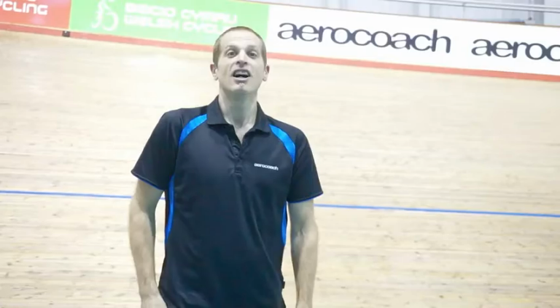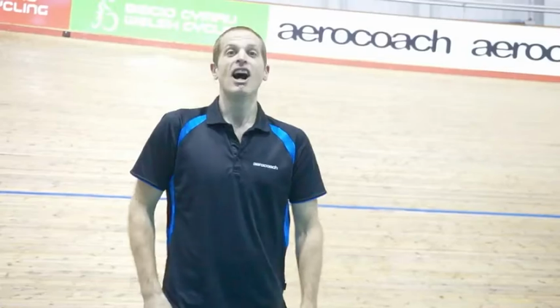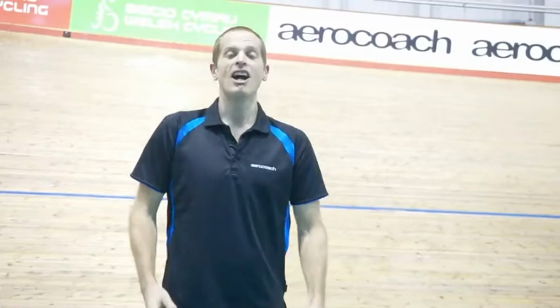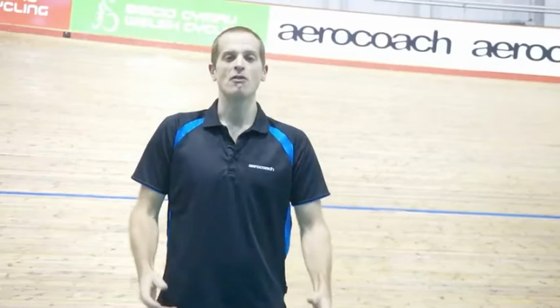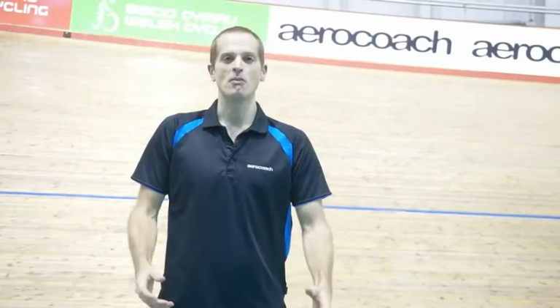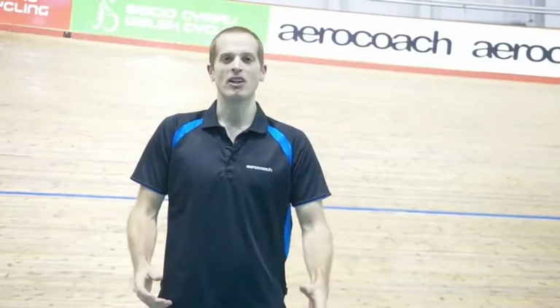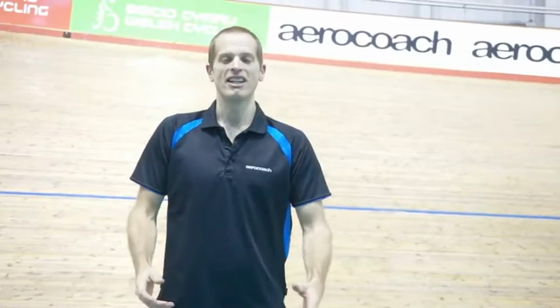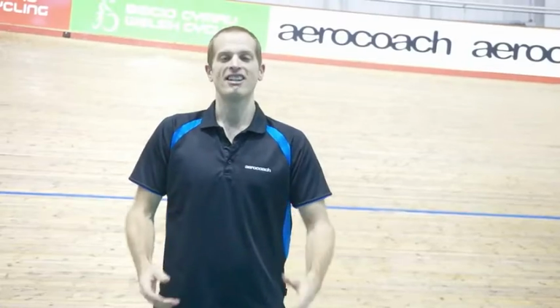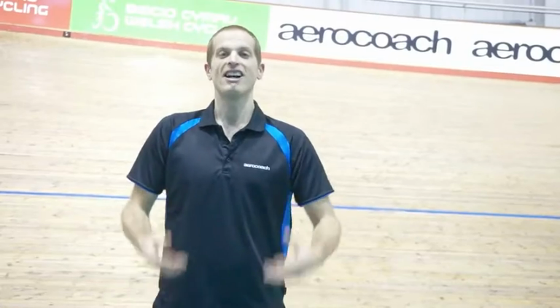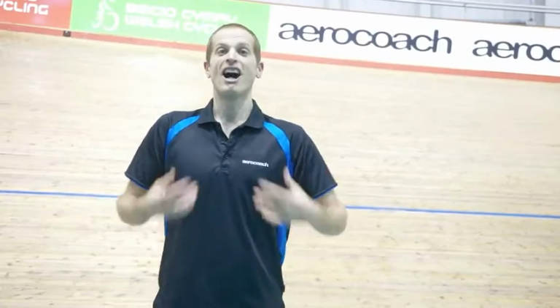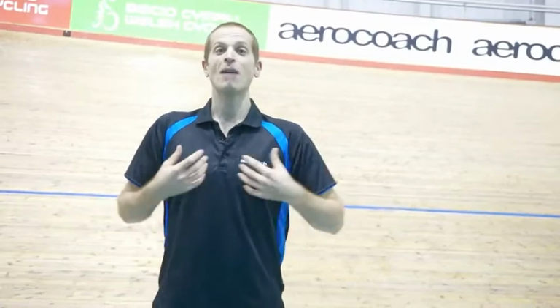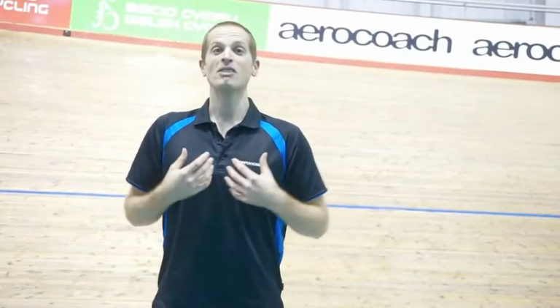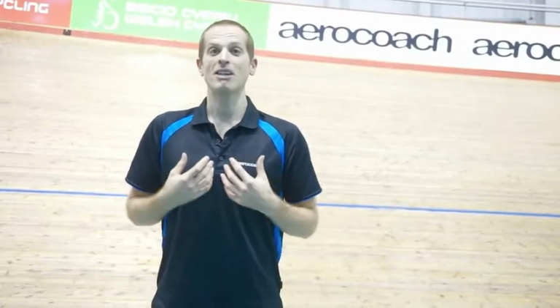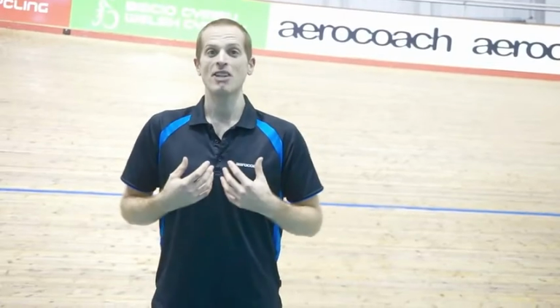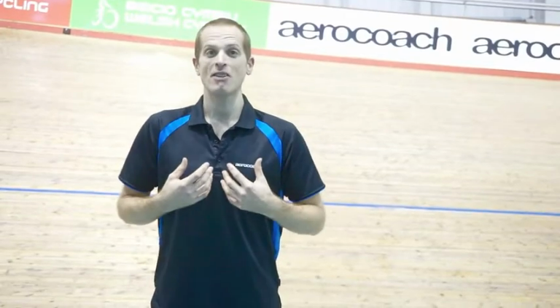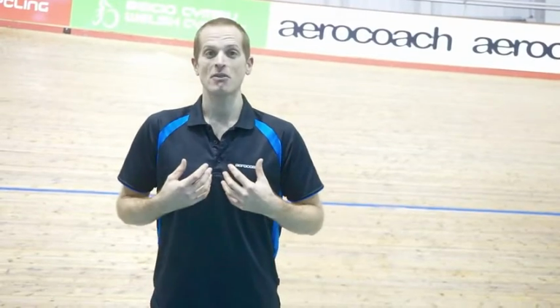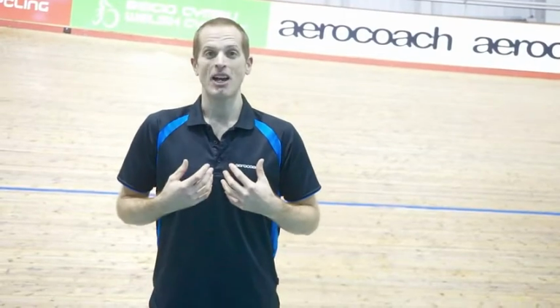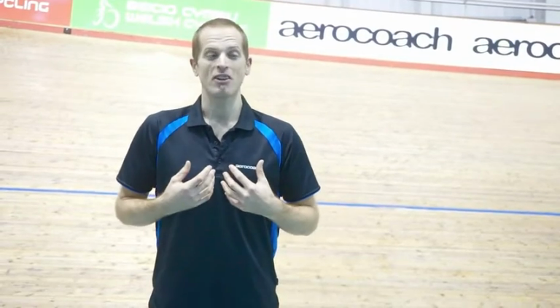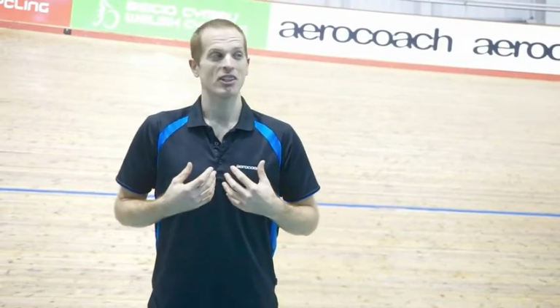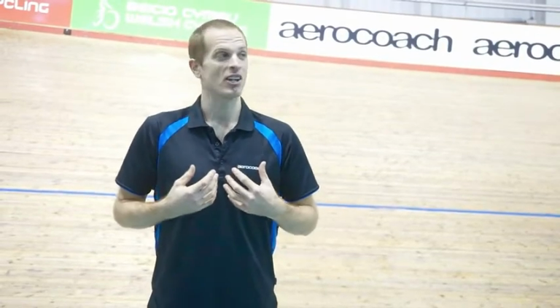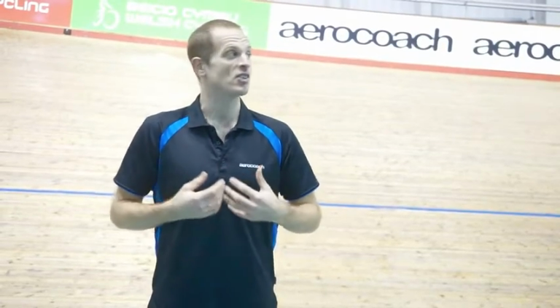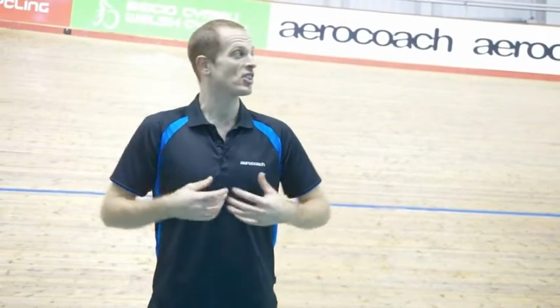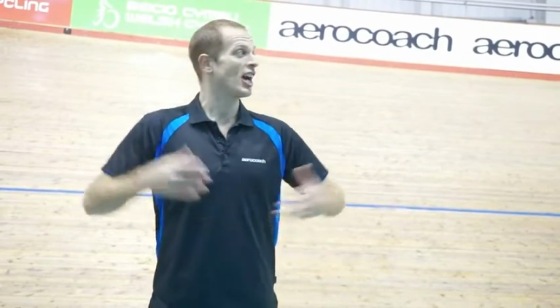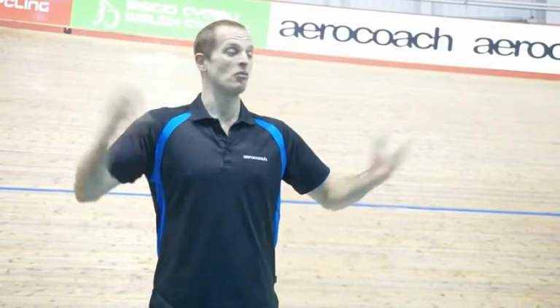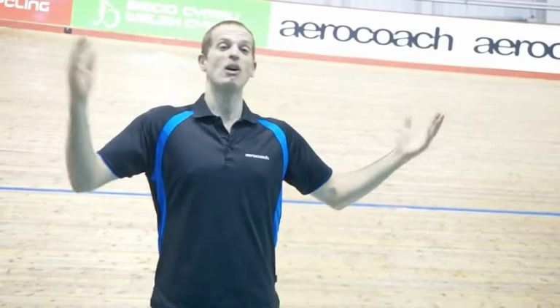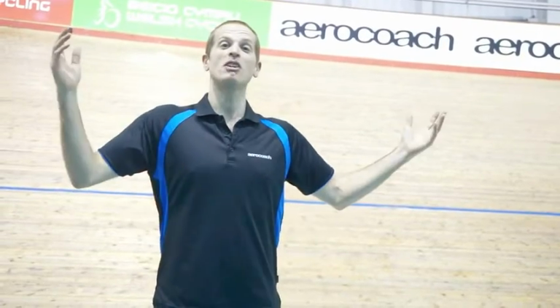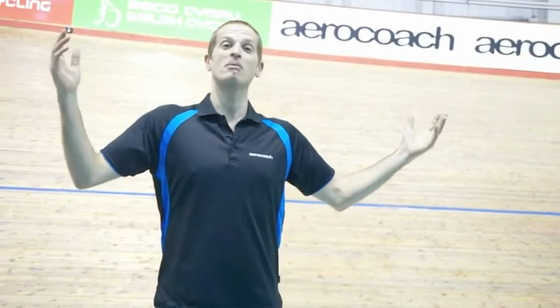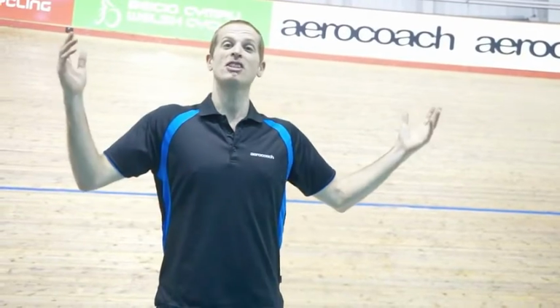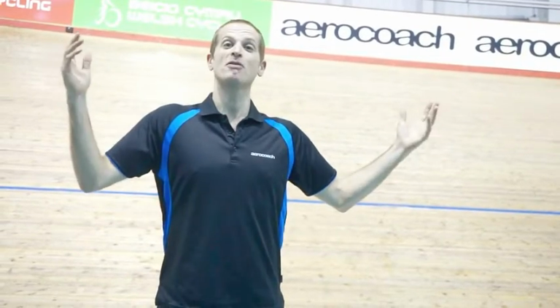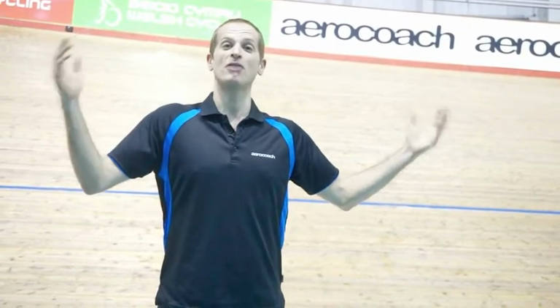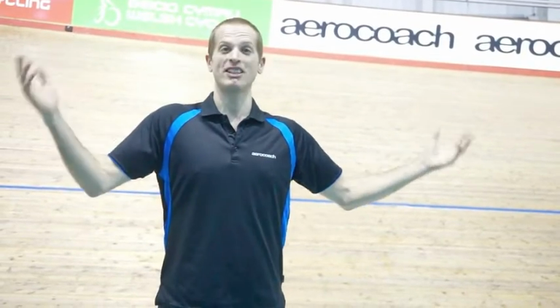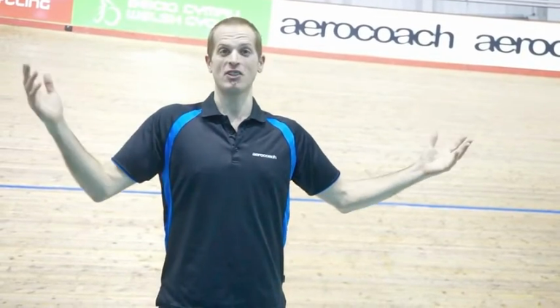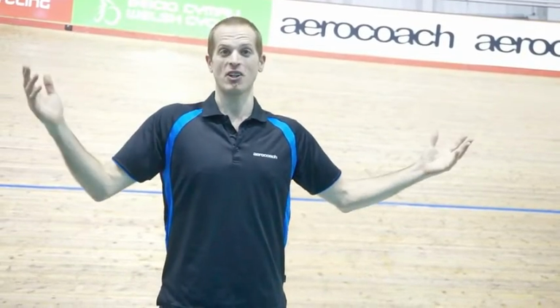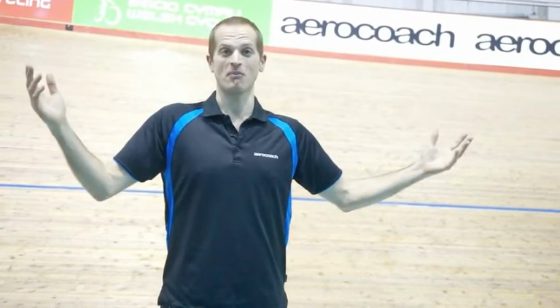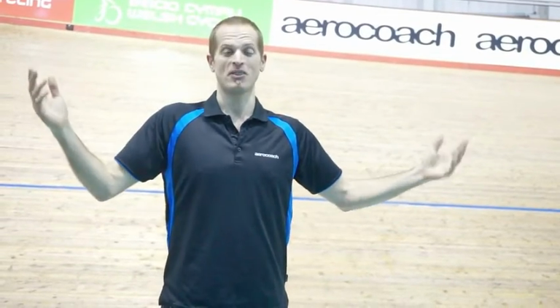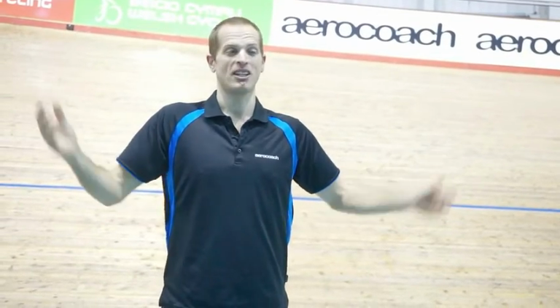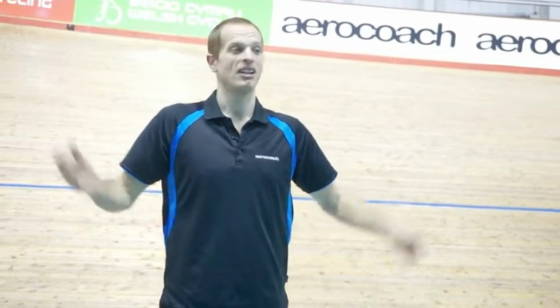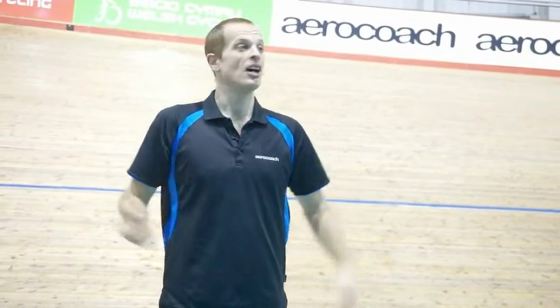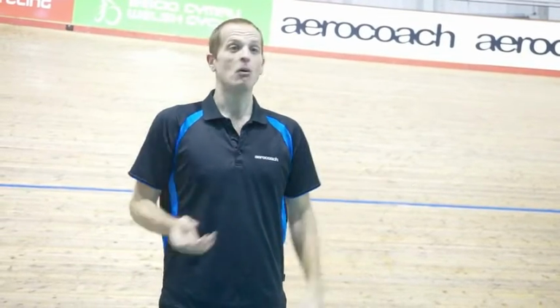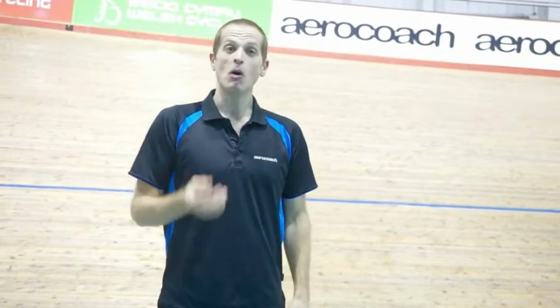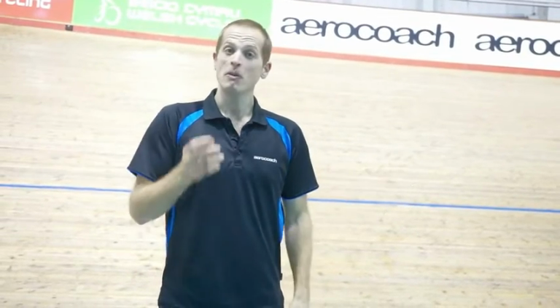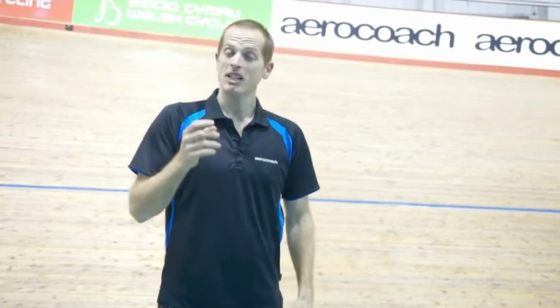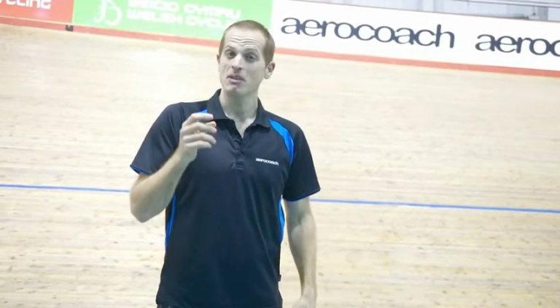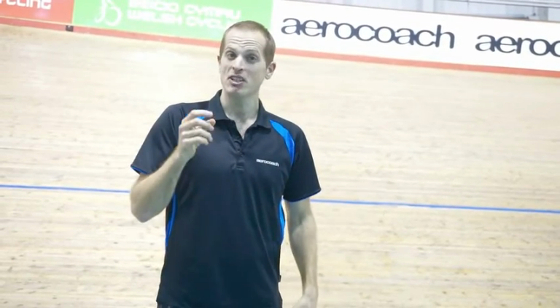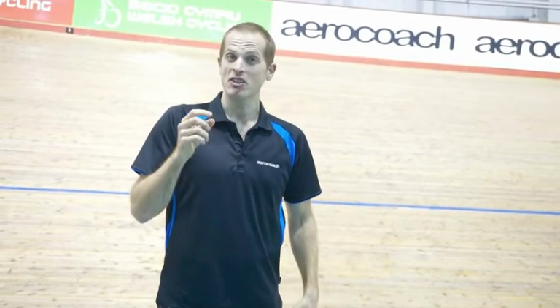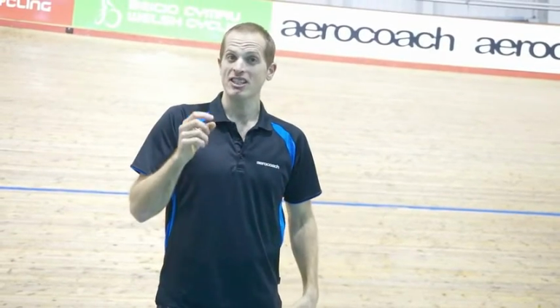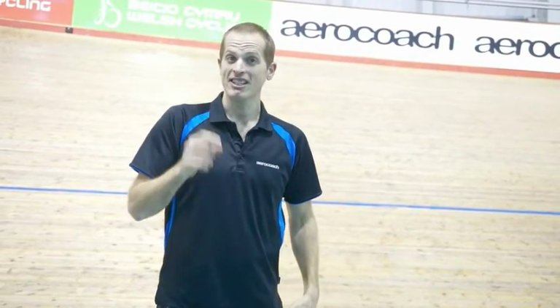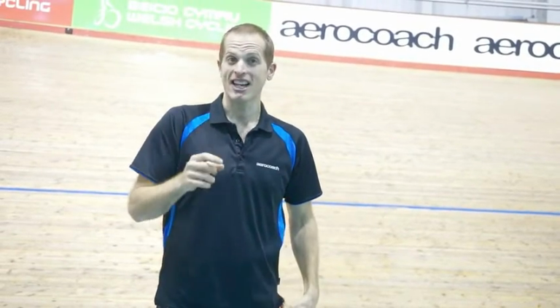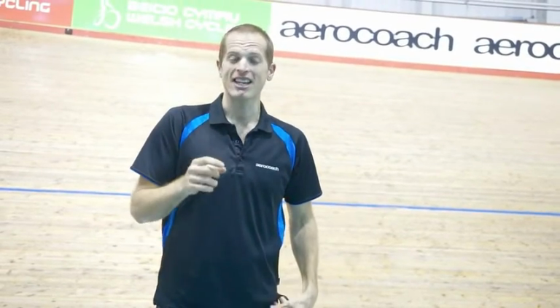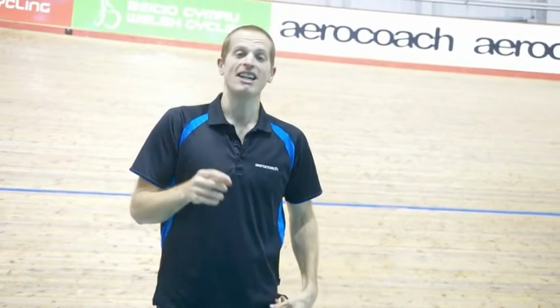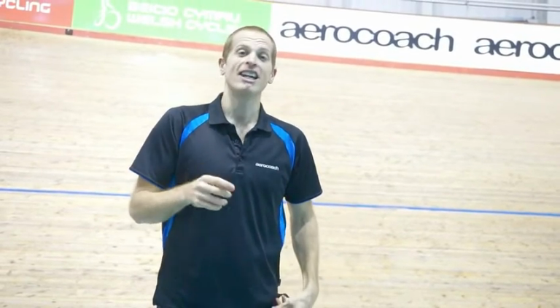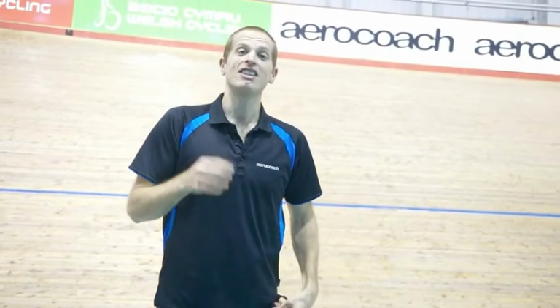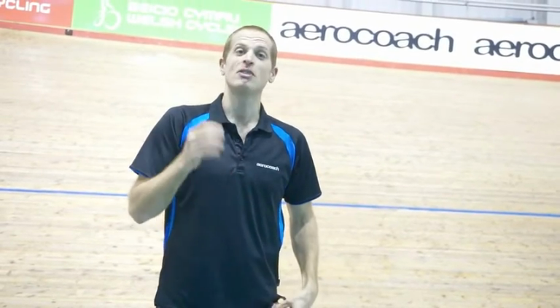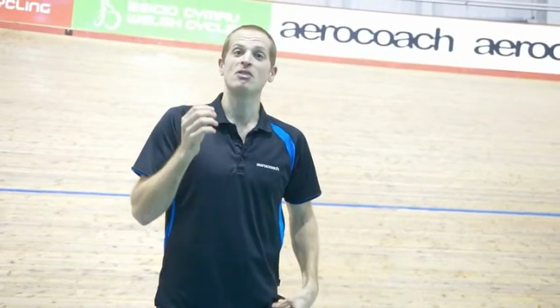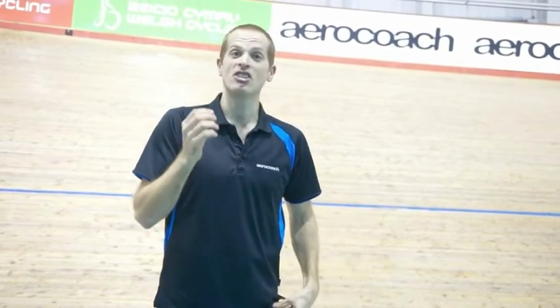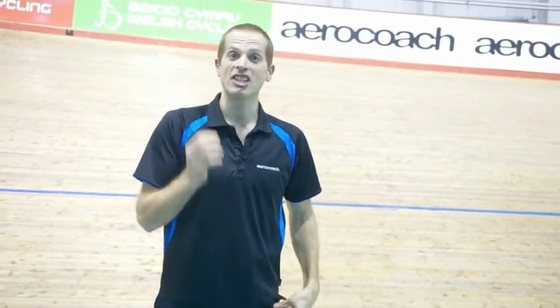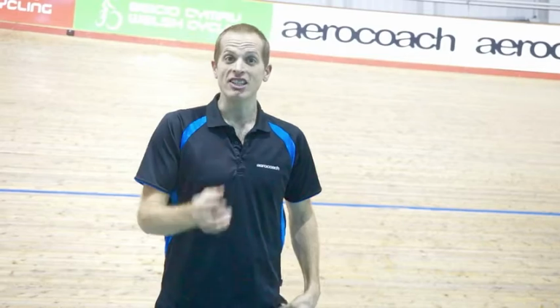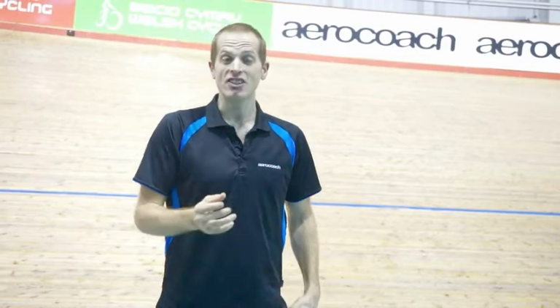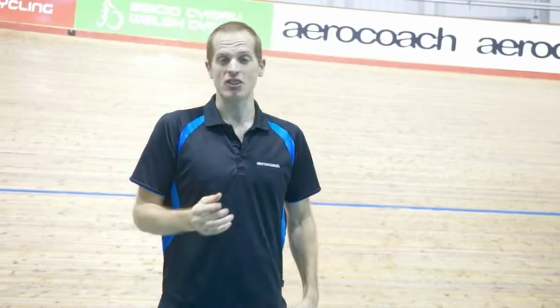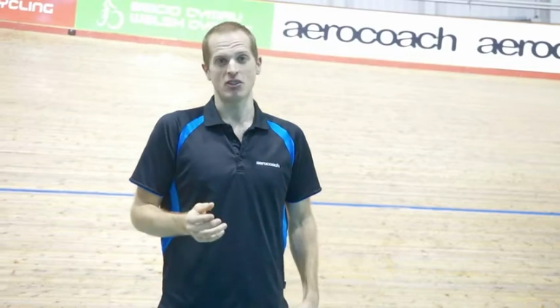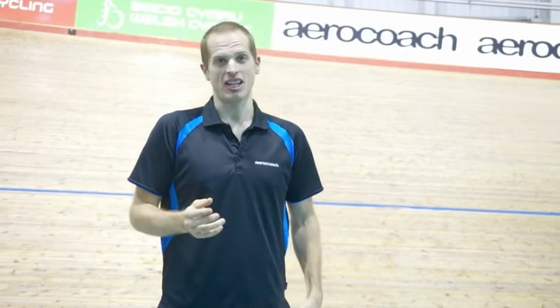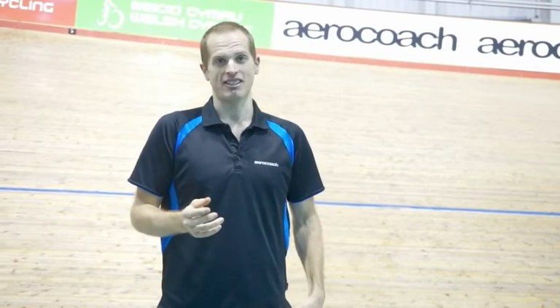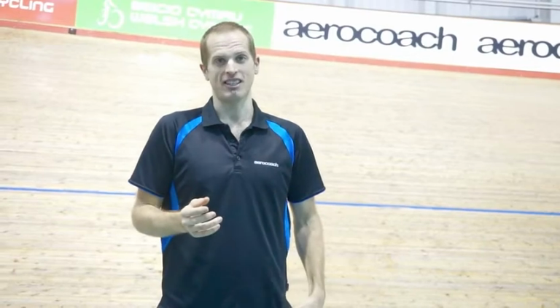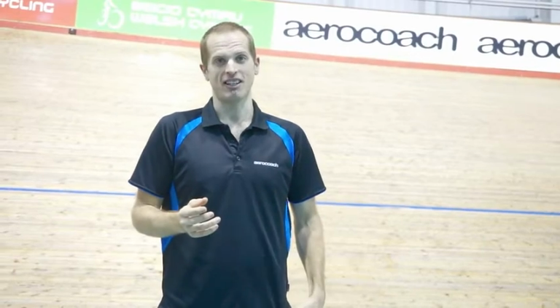Hi everybody, I'm Xavier from AeroCoach and welcome to the velodrome. What we're going to be doing today is some skin suit testing.